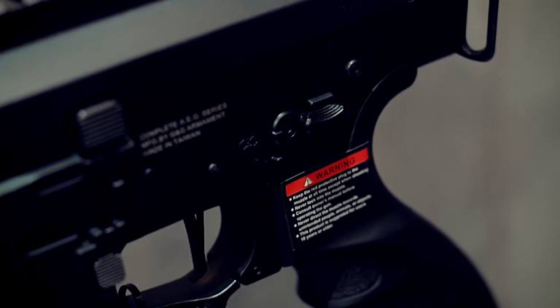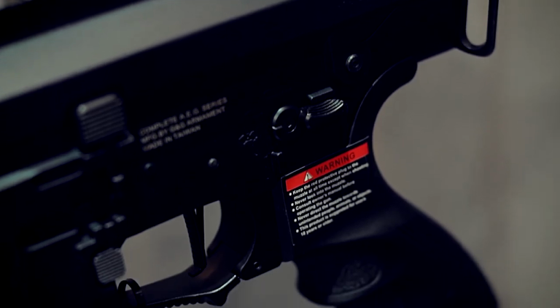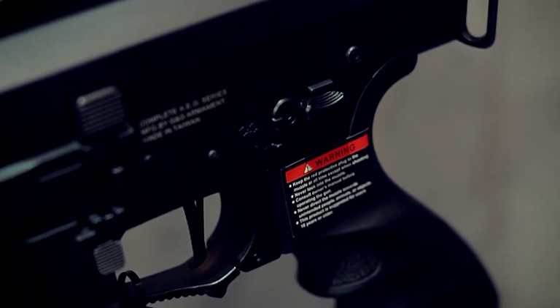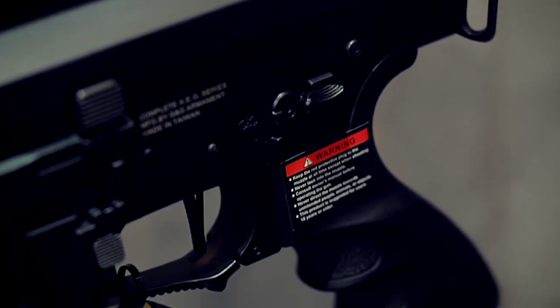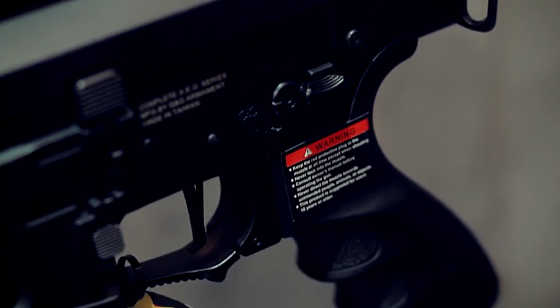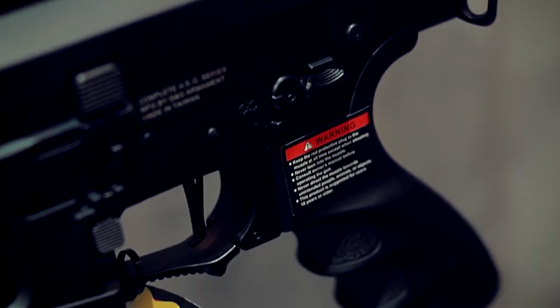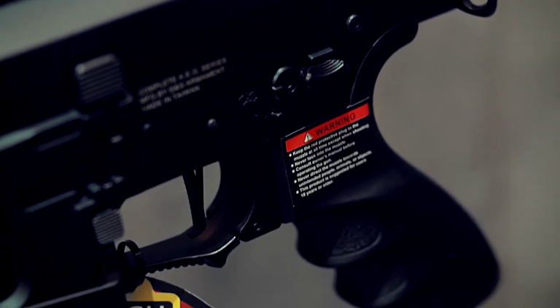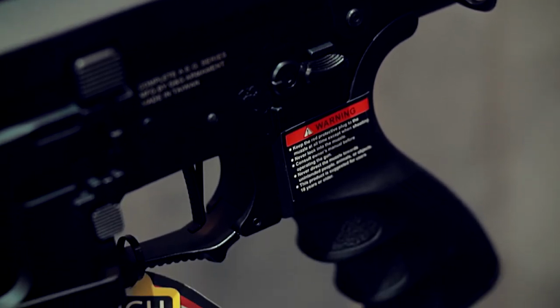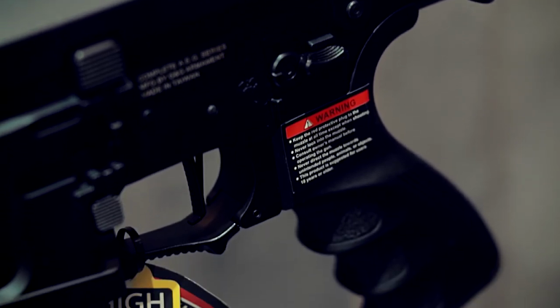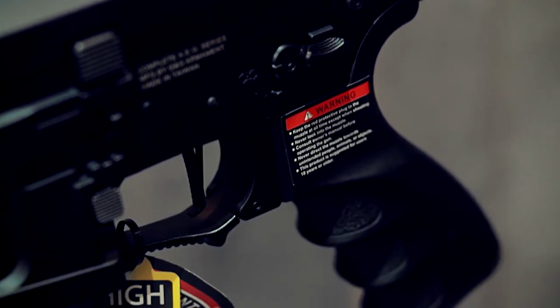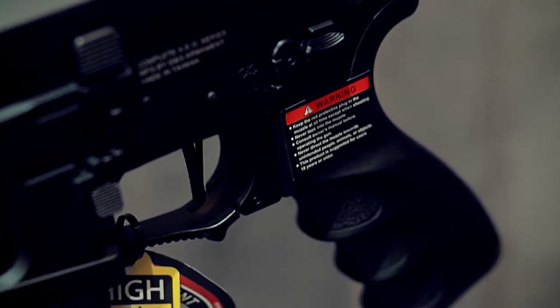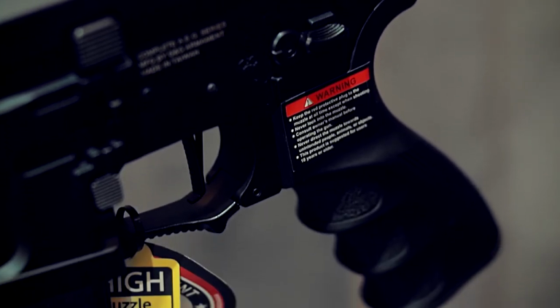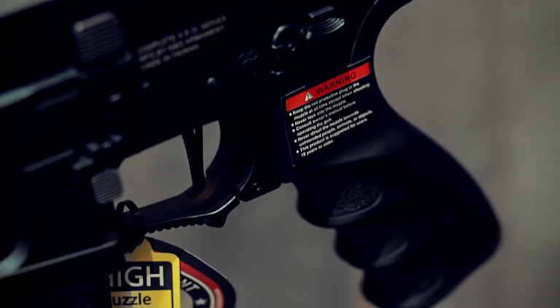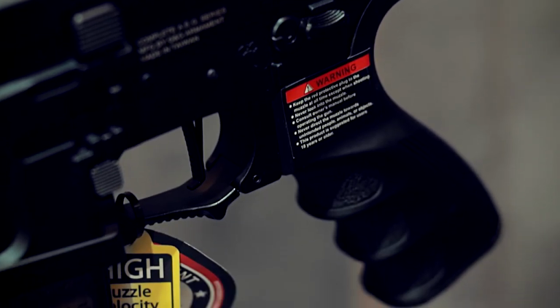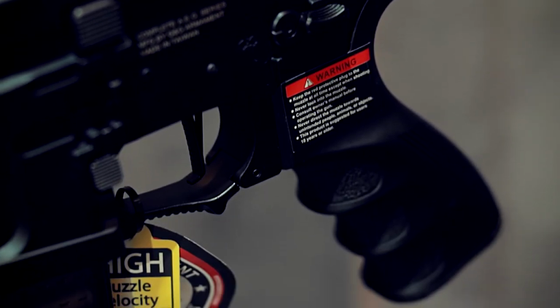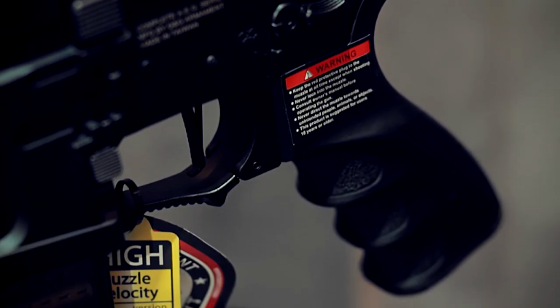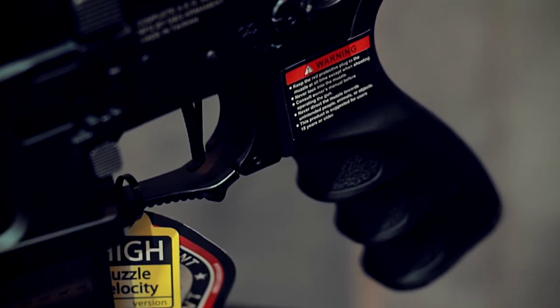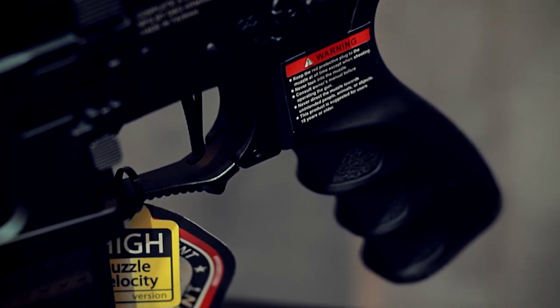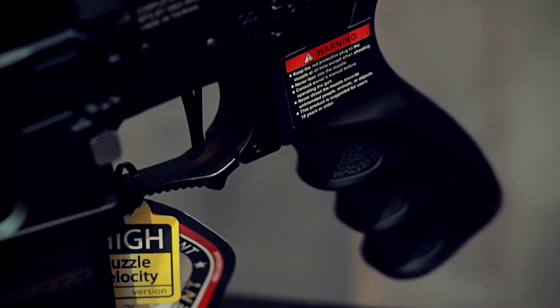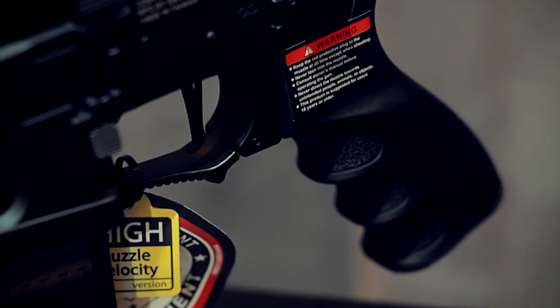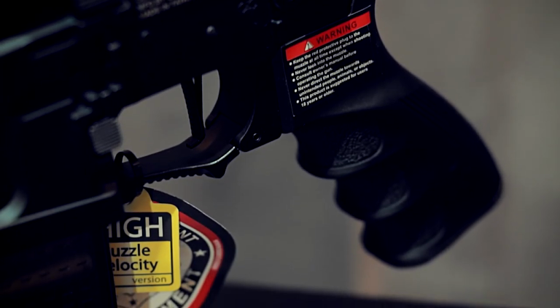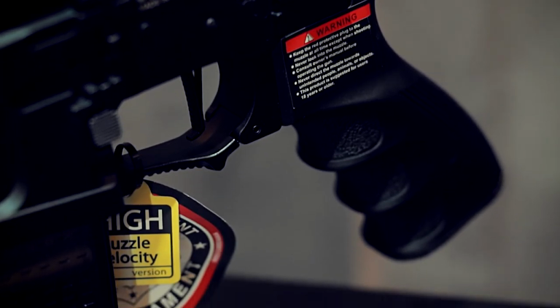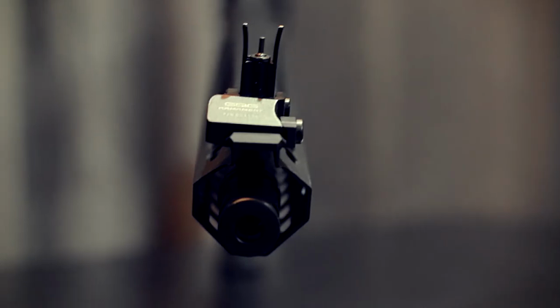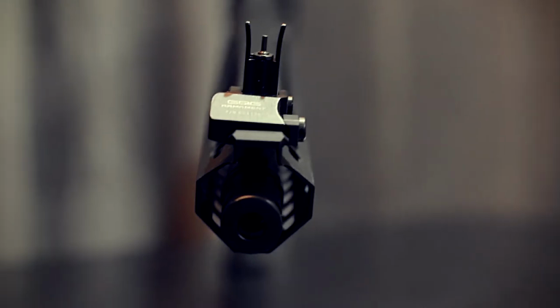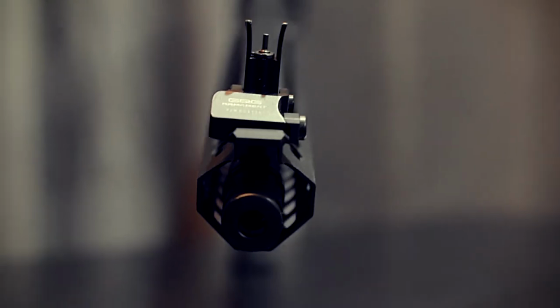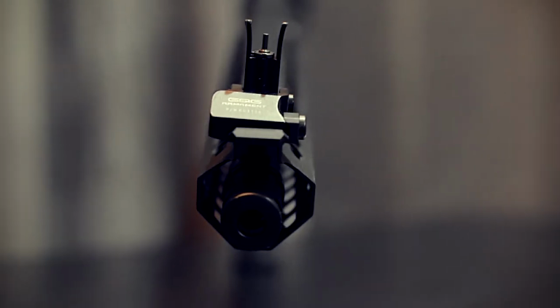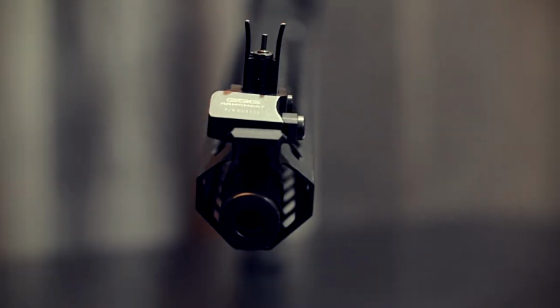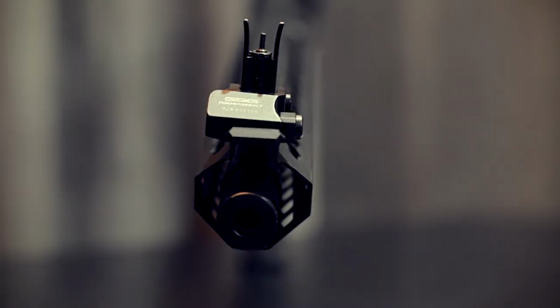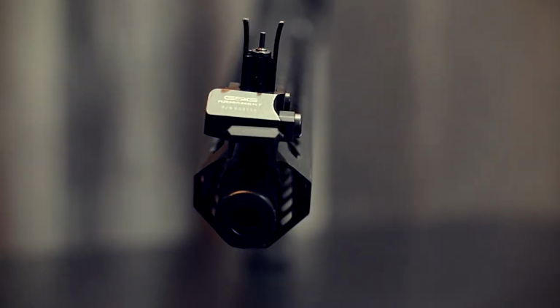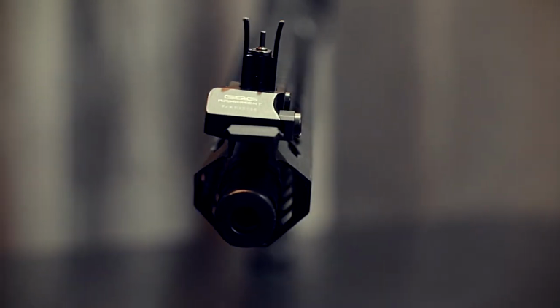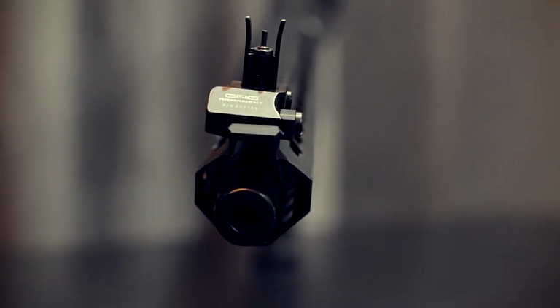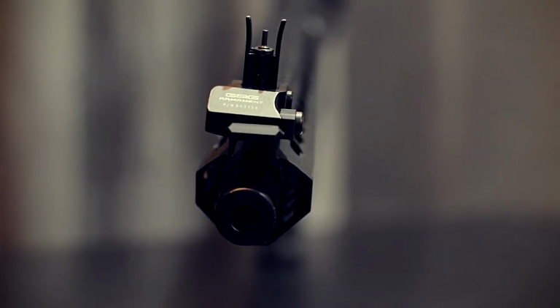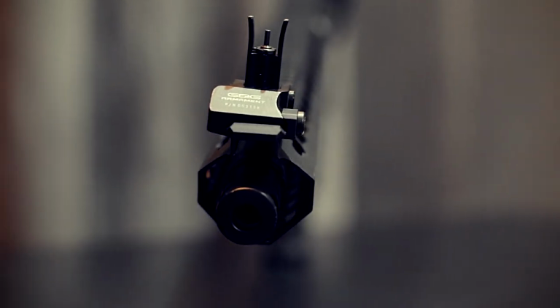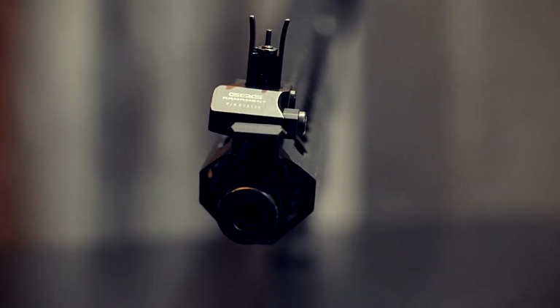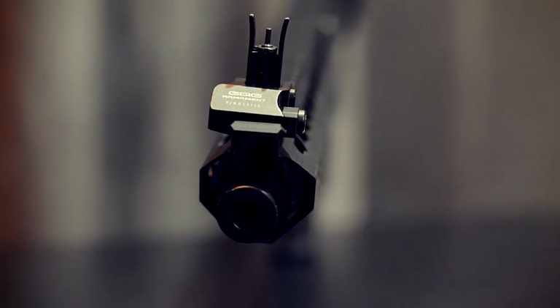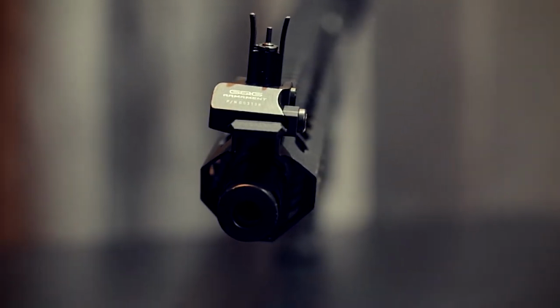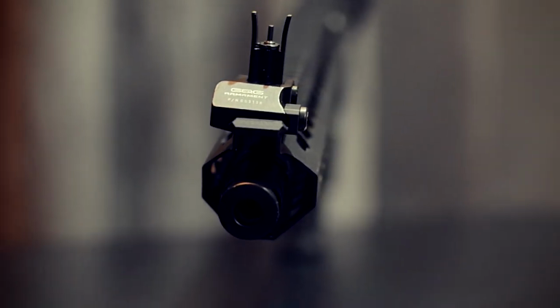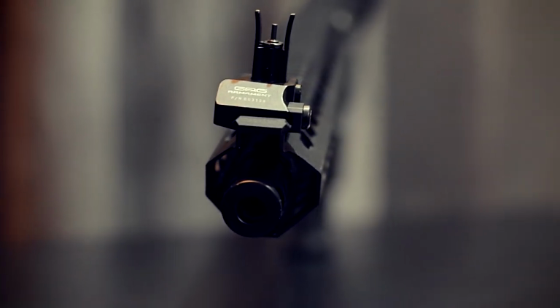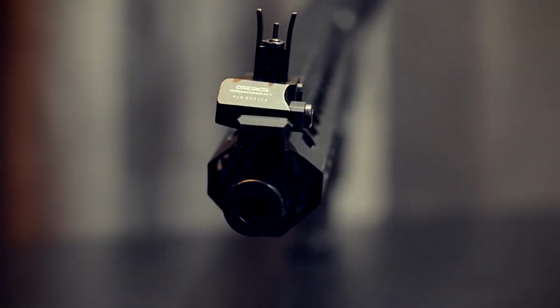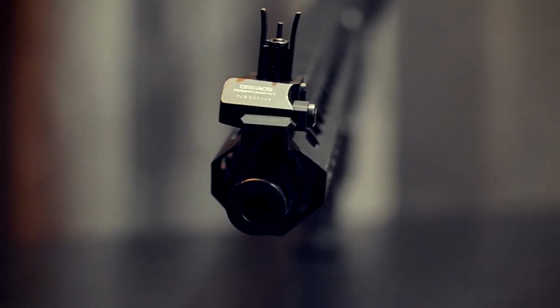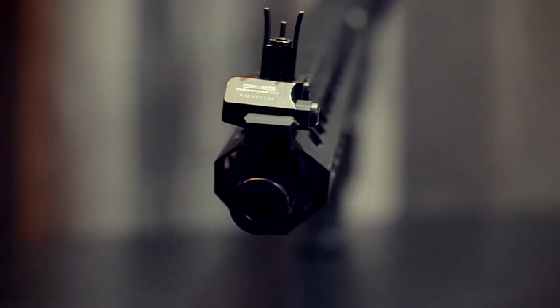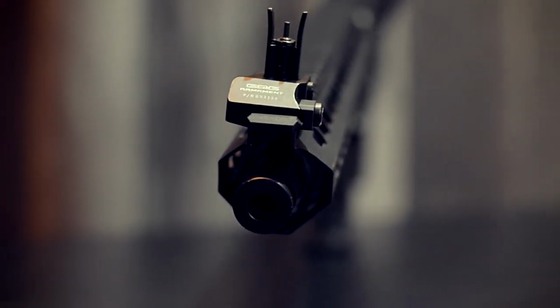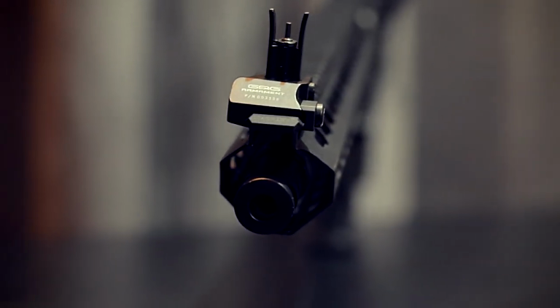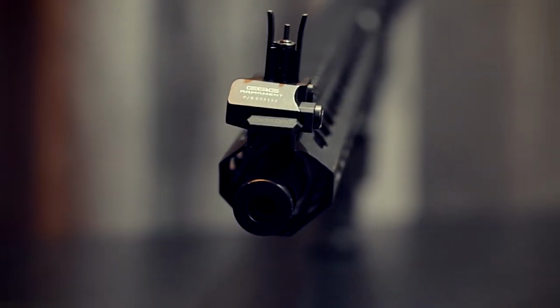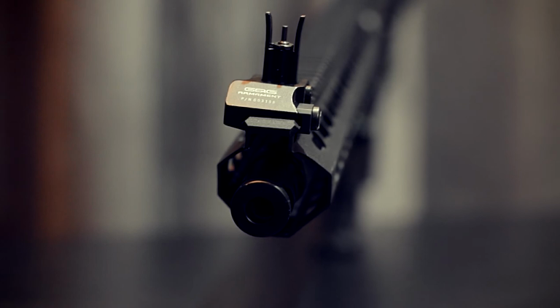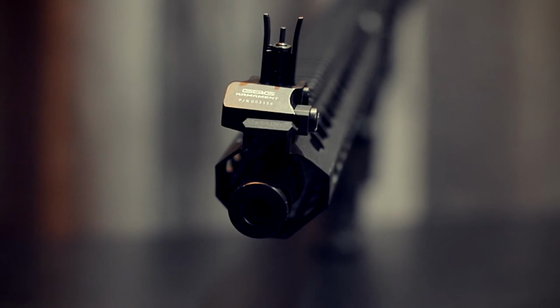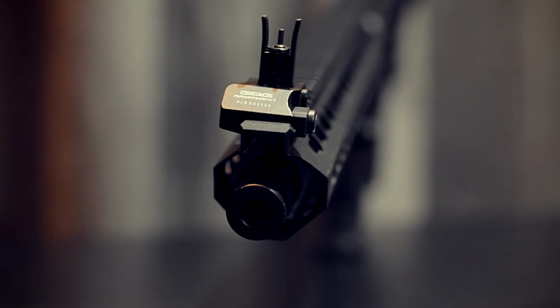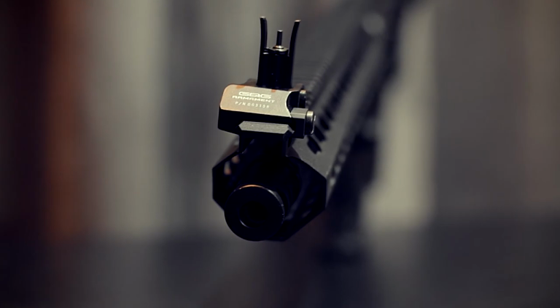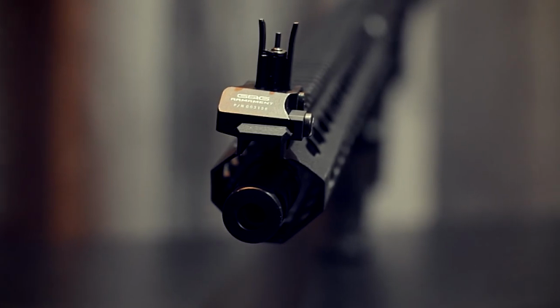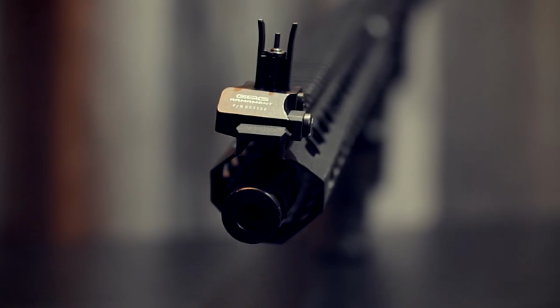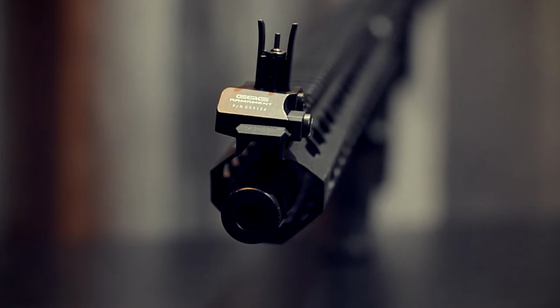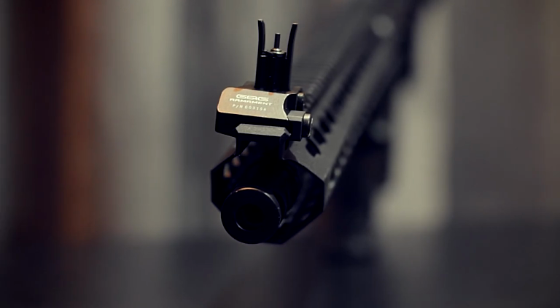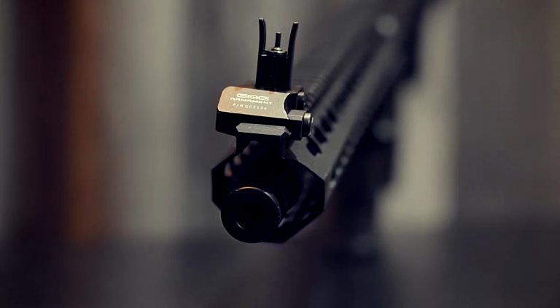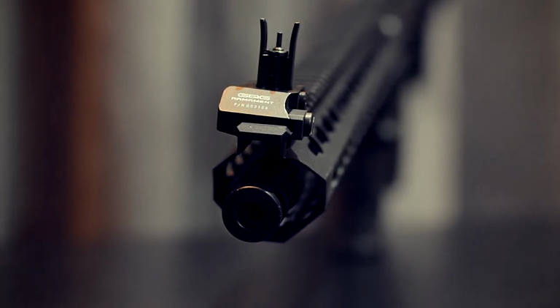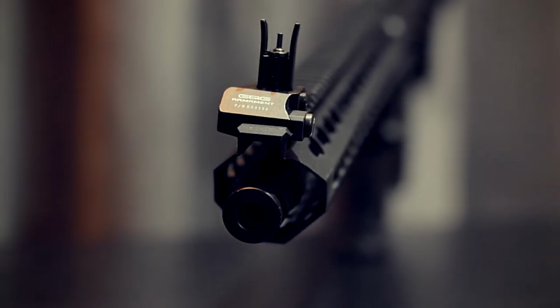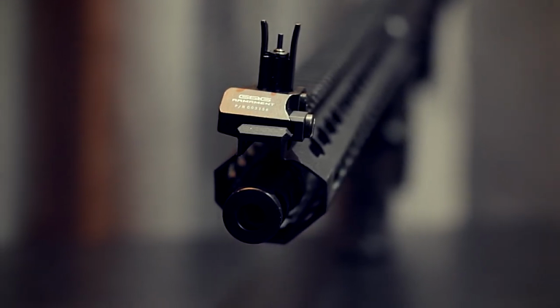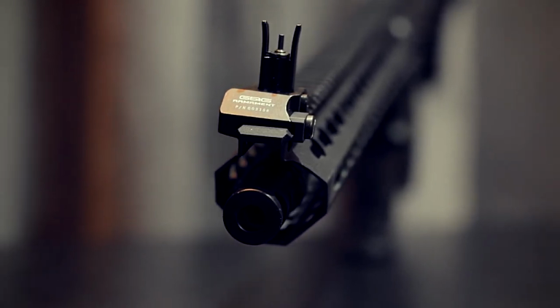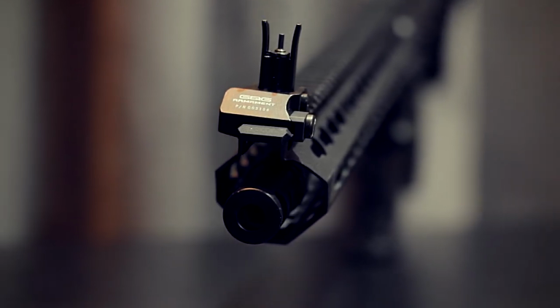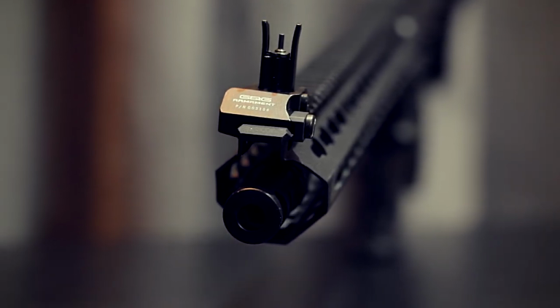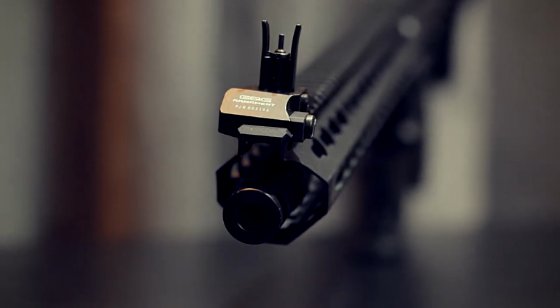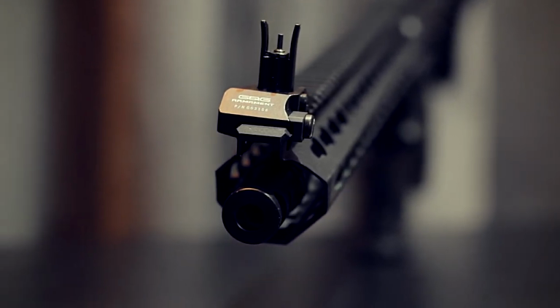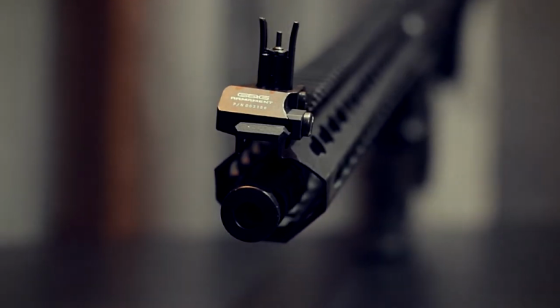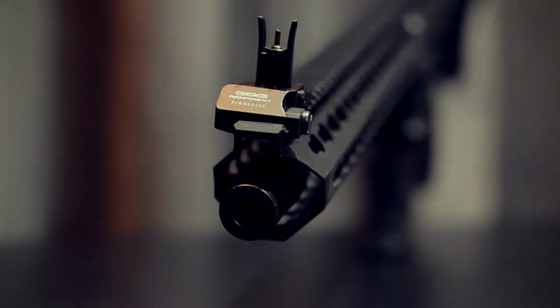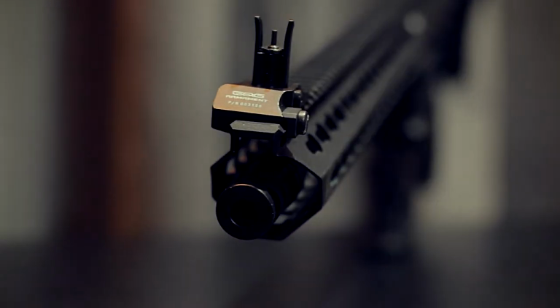This rifle is currently available at Walker Warcams and they will also be stocking the magazines for it.